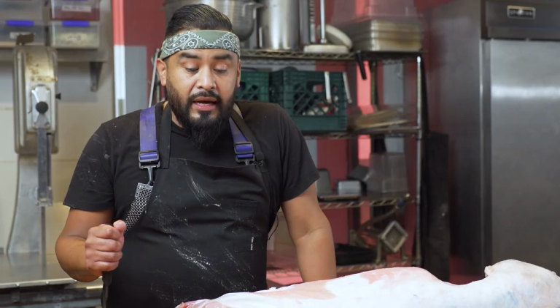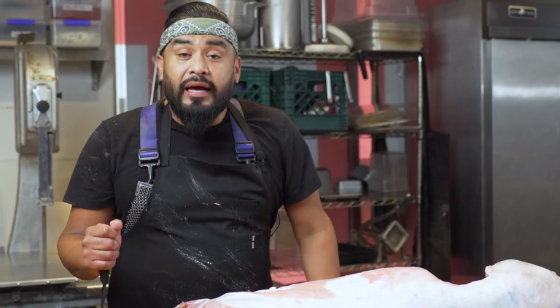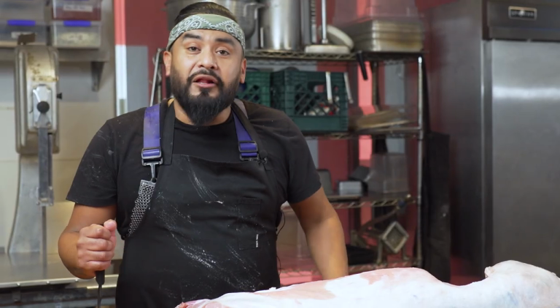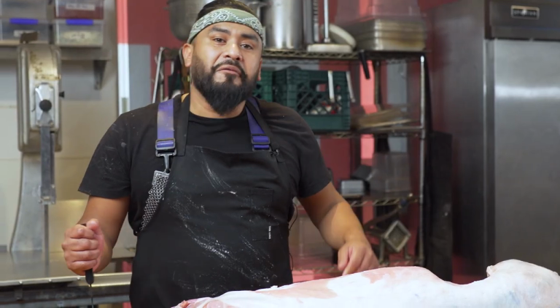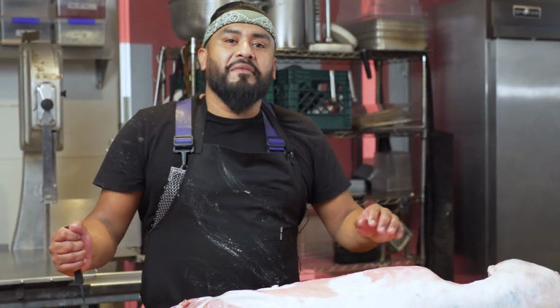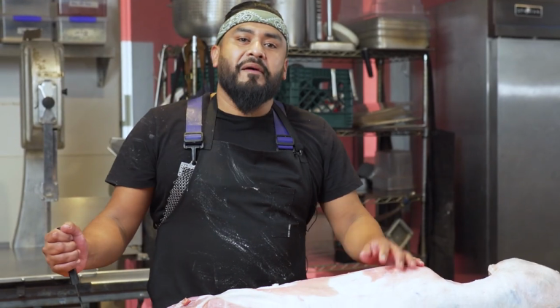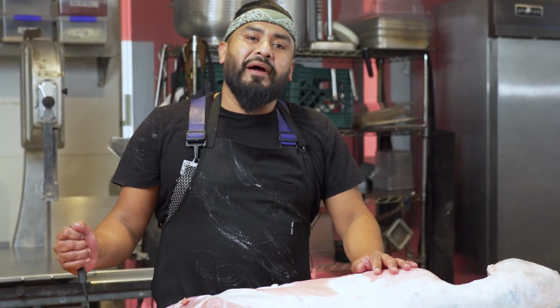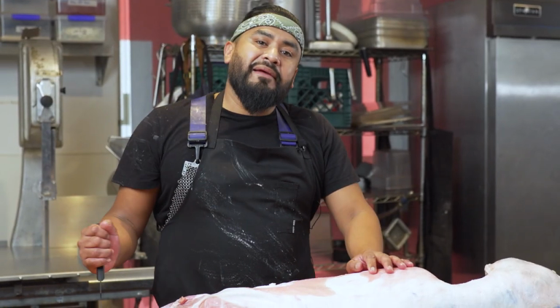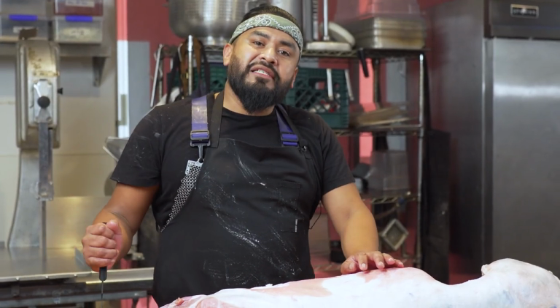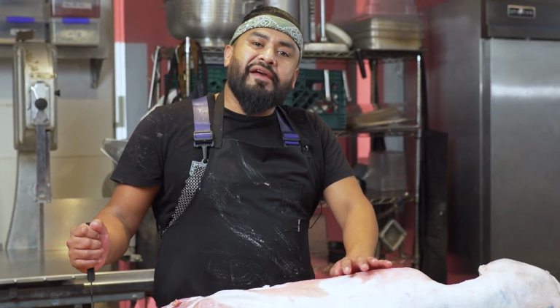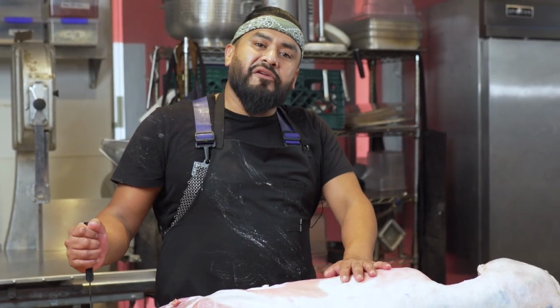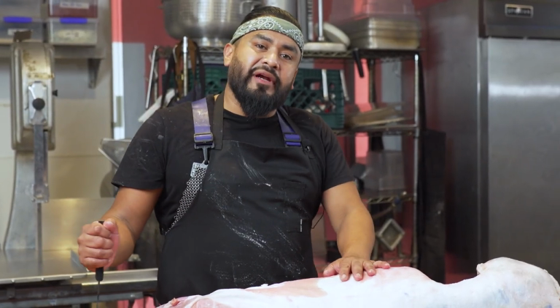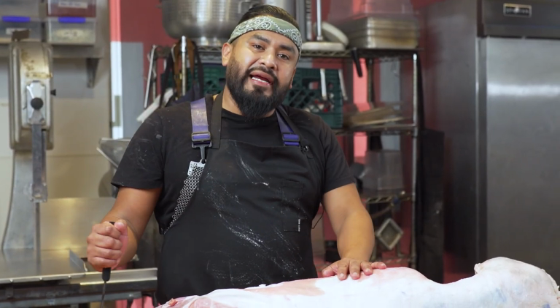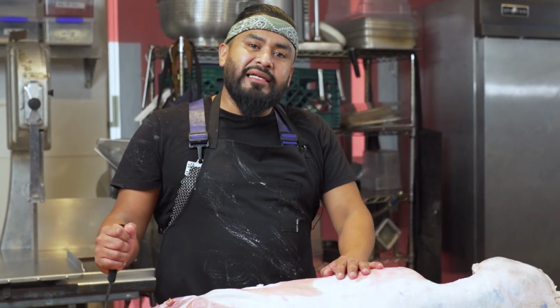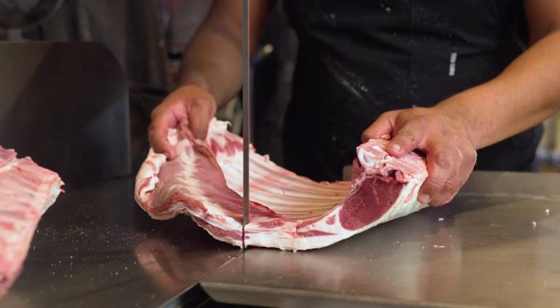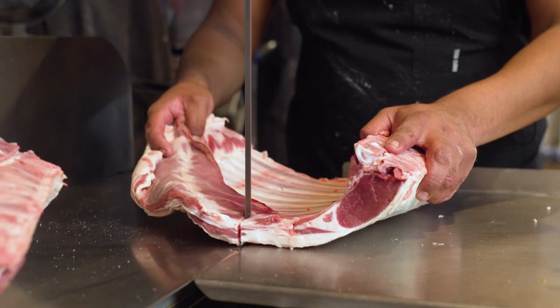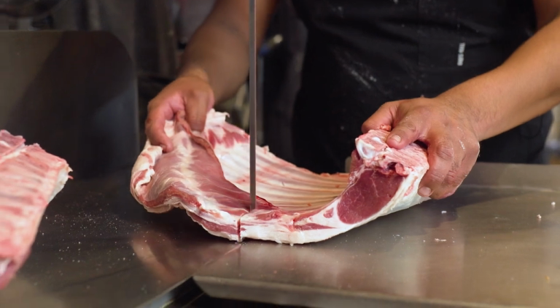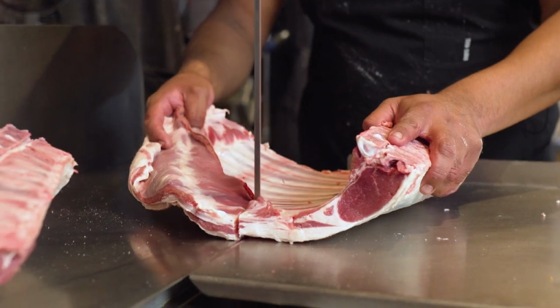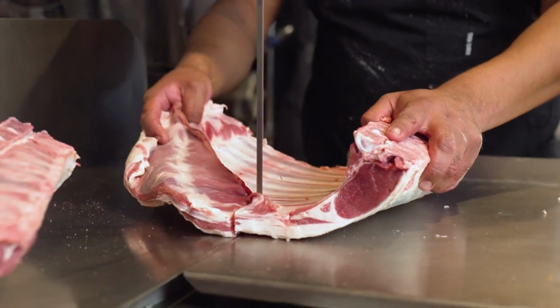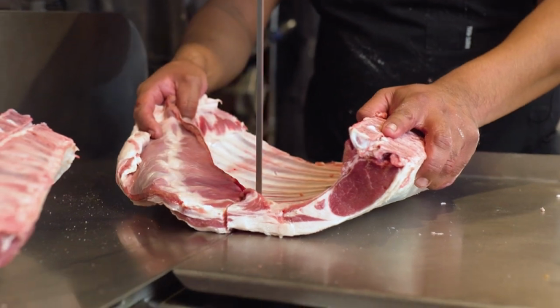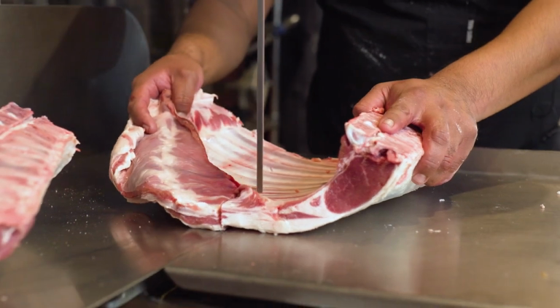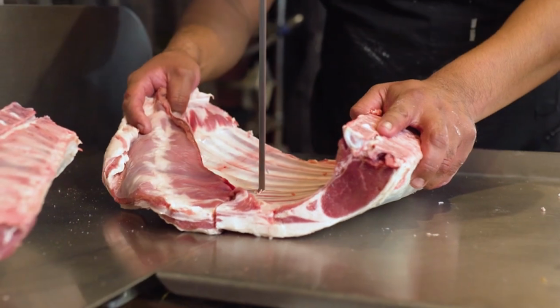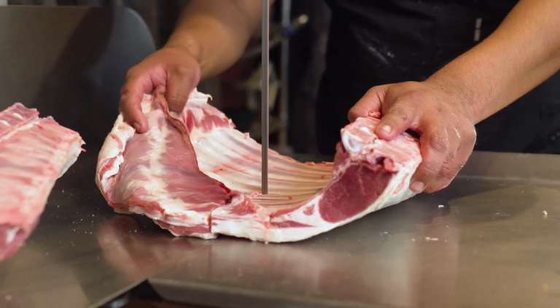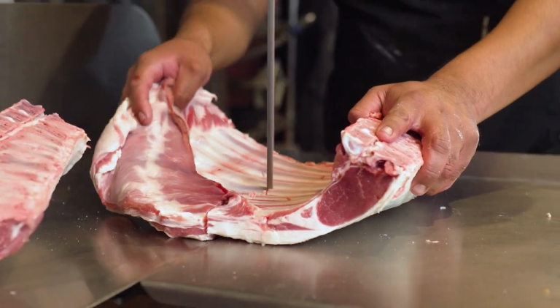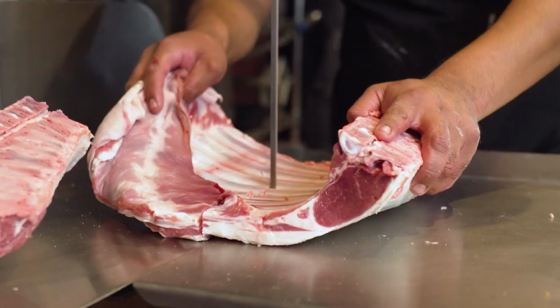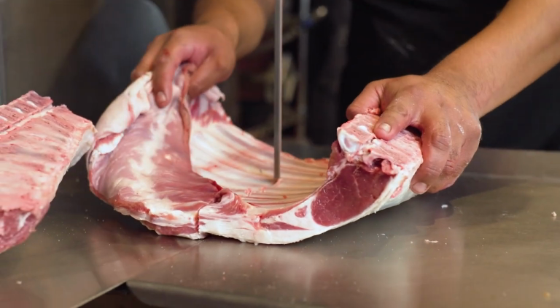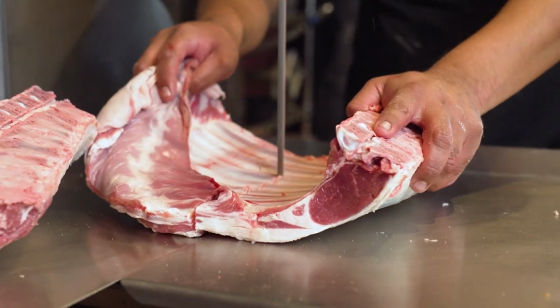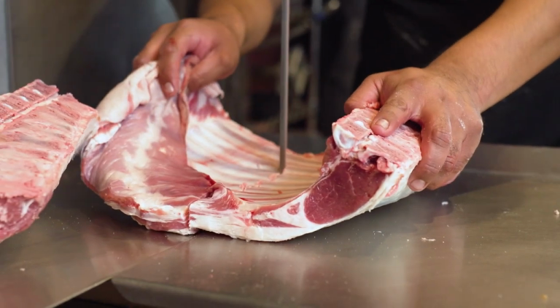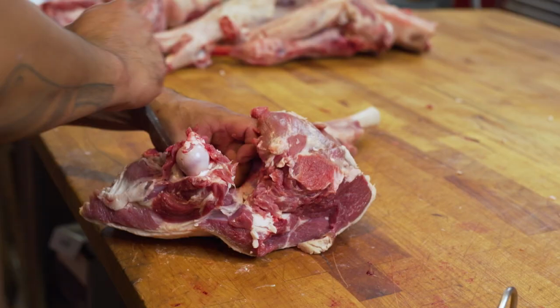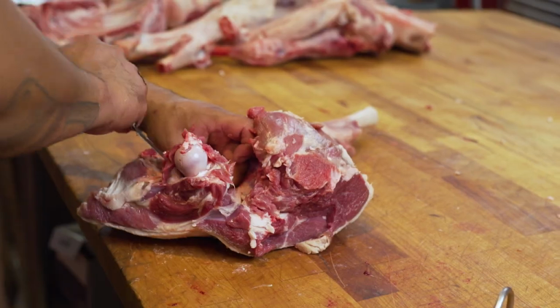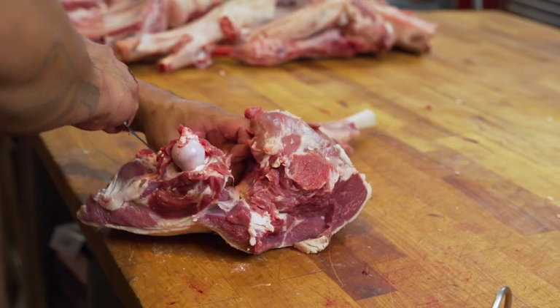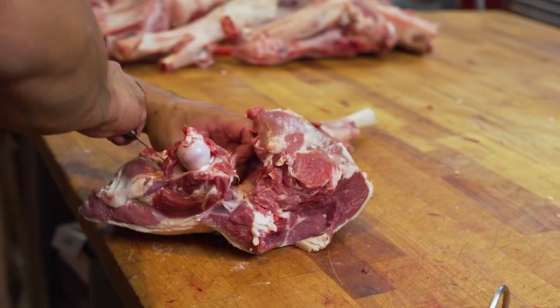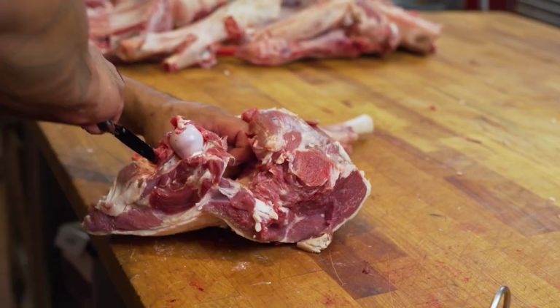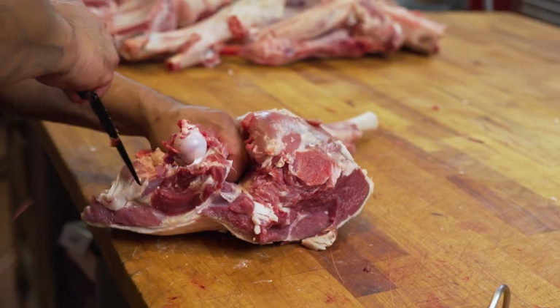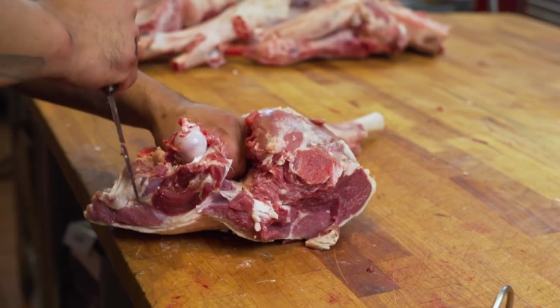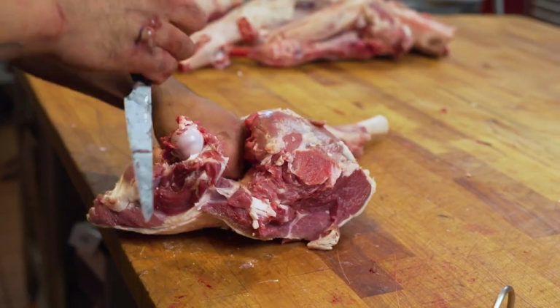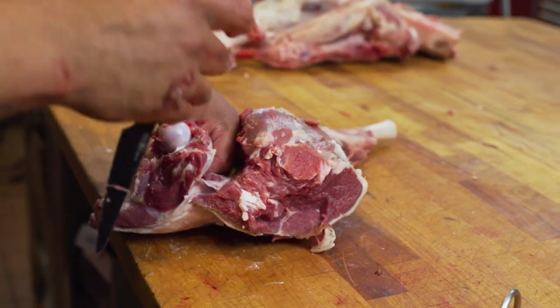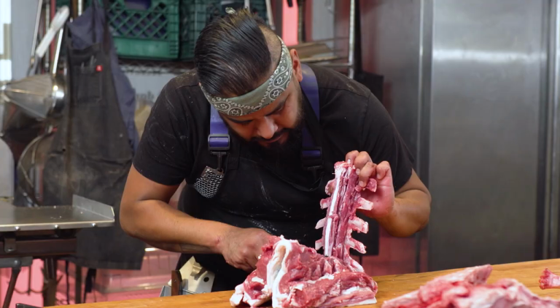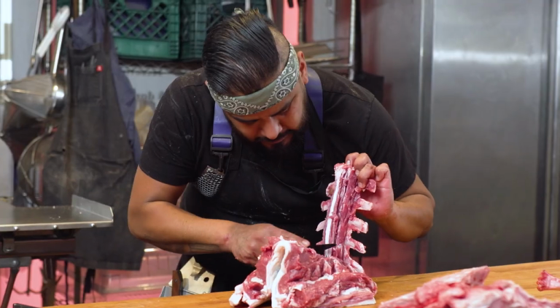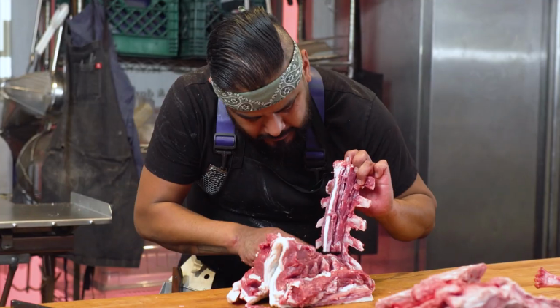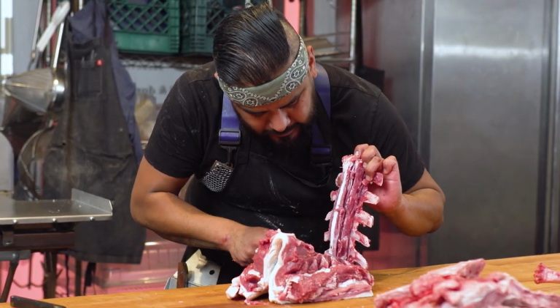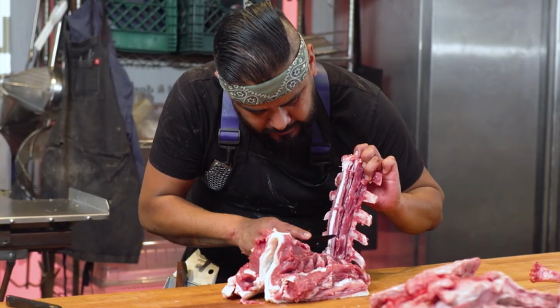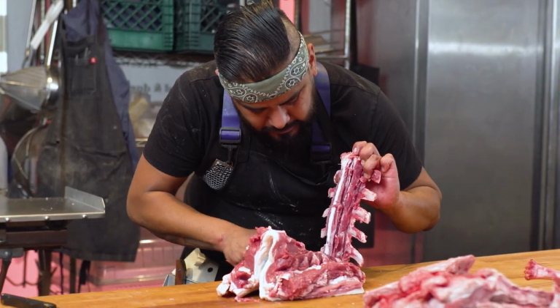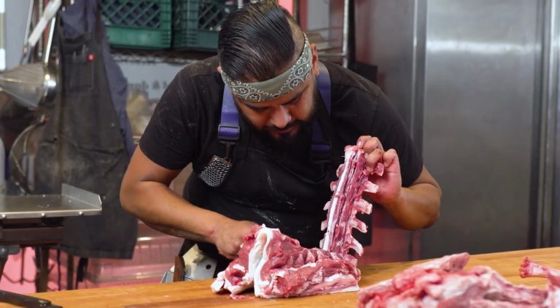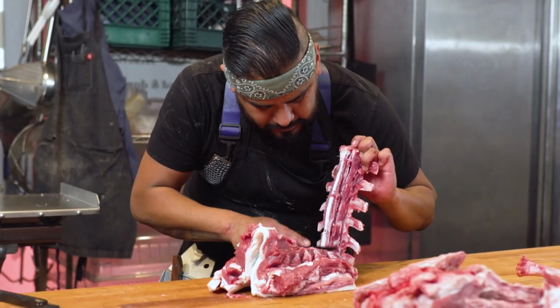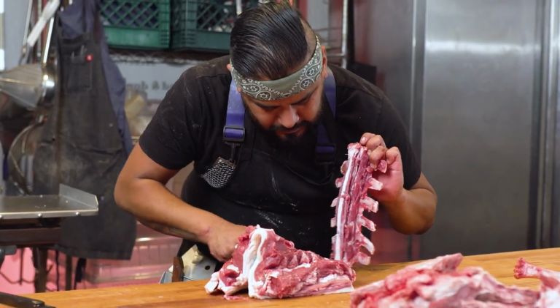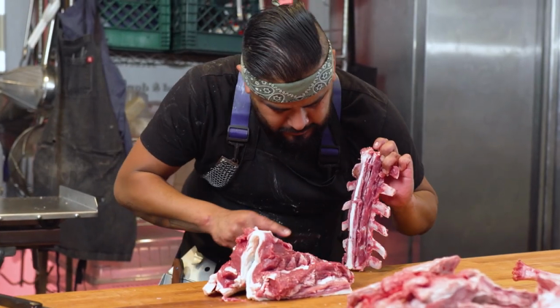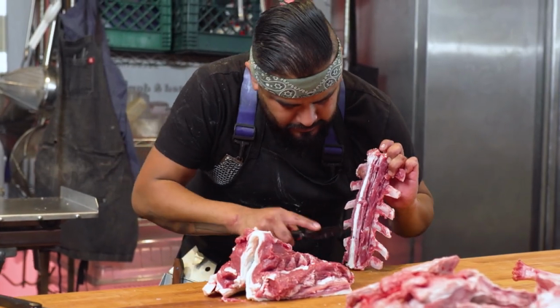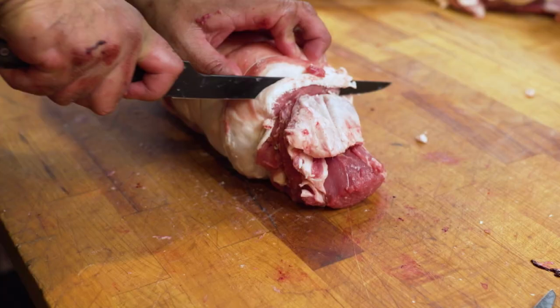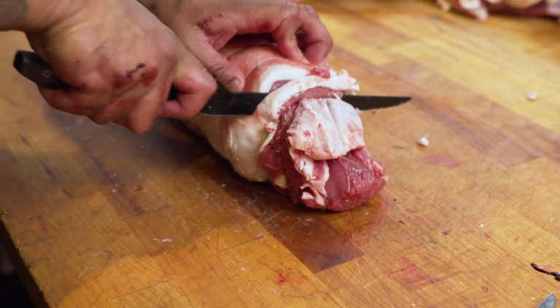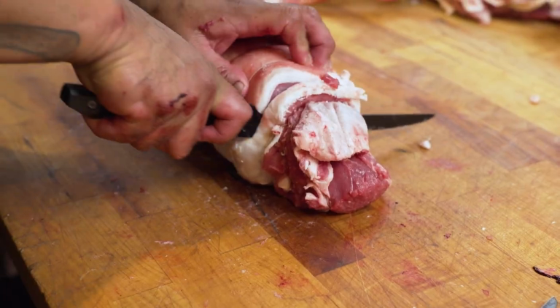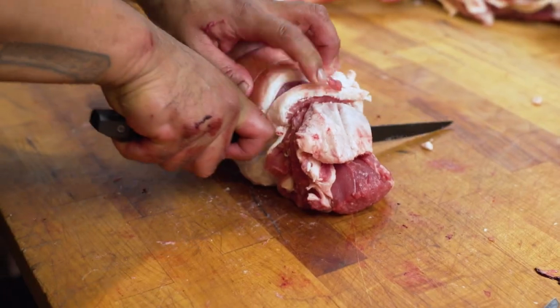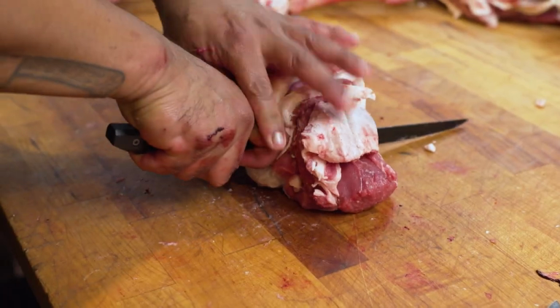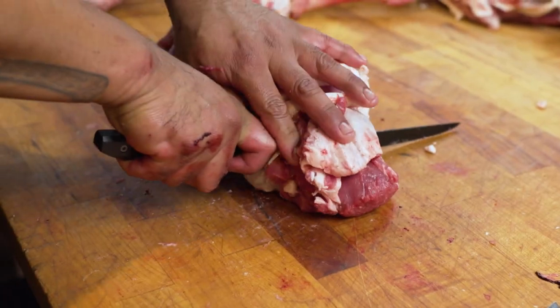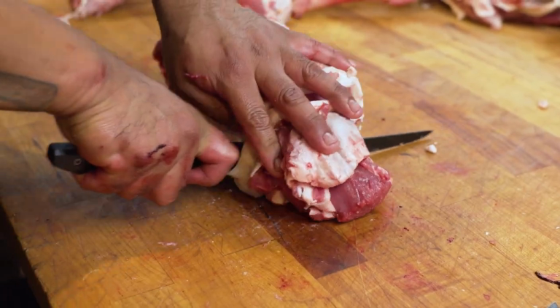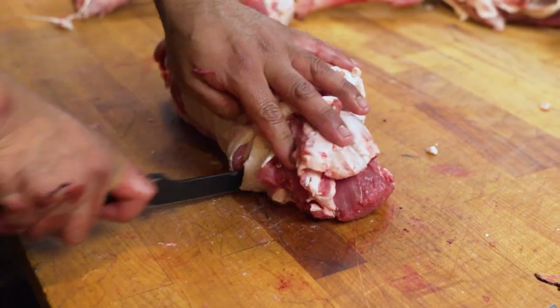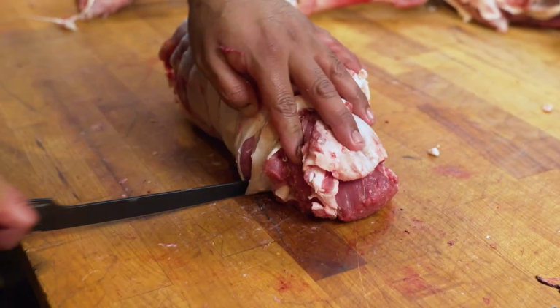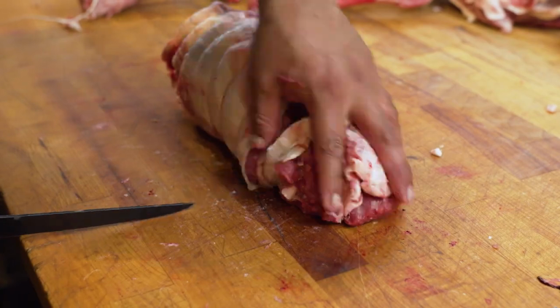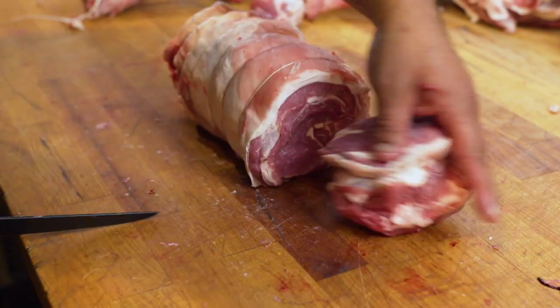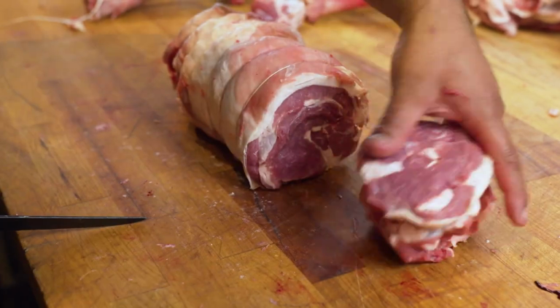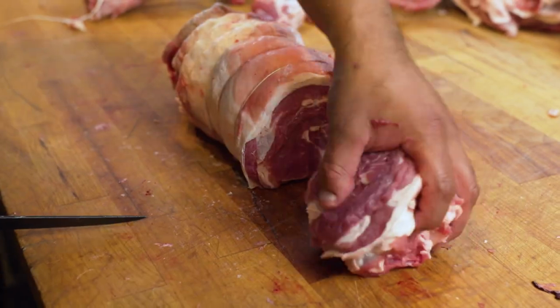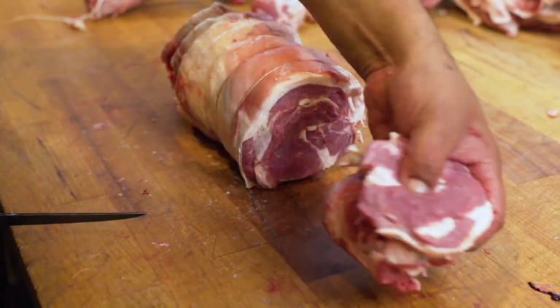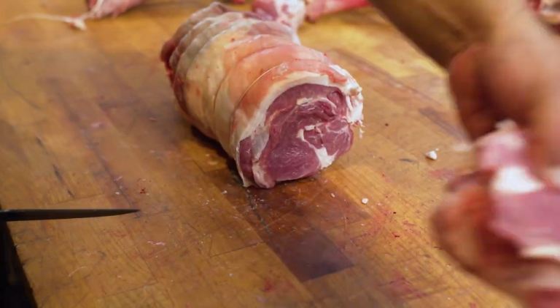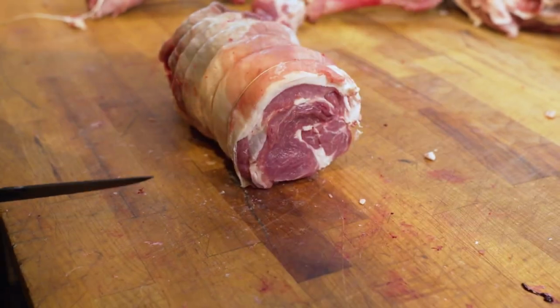Hello, my name is David Reyes, head butcher at the Wise Ox. Today we're going to be breaking down a whole lamb from Superior Farms in Nolan, California.